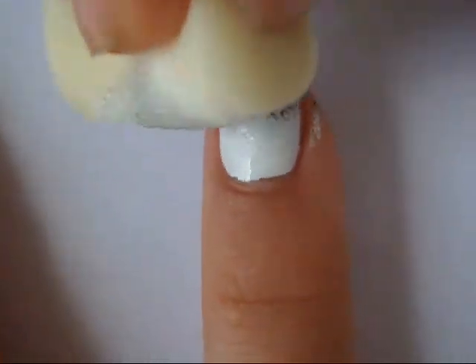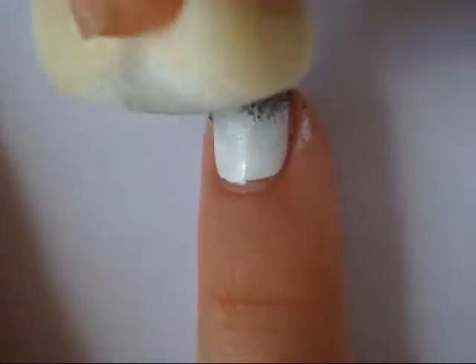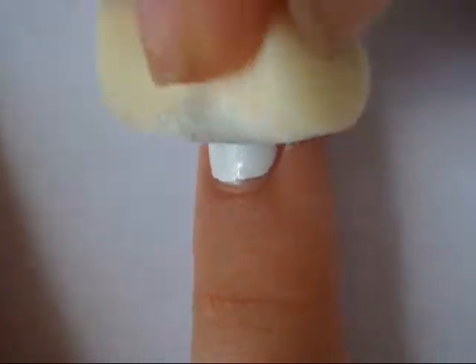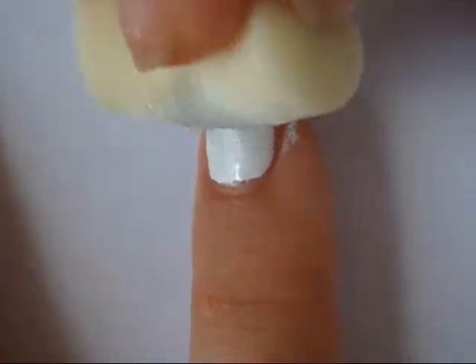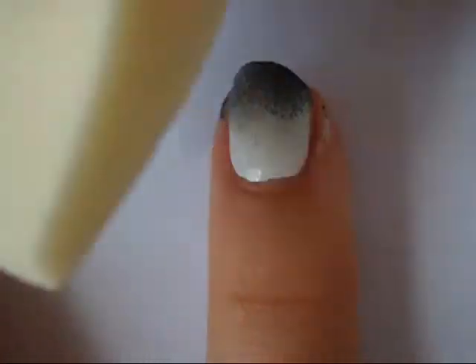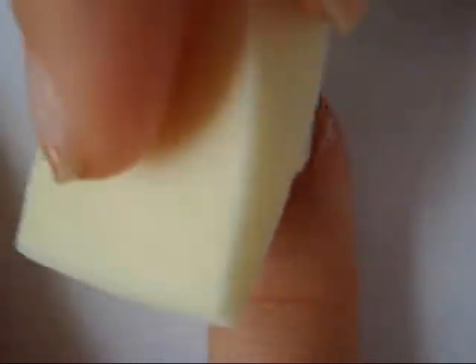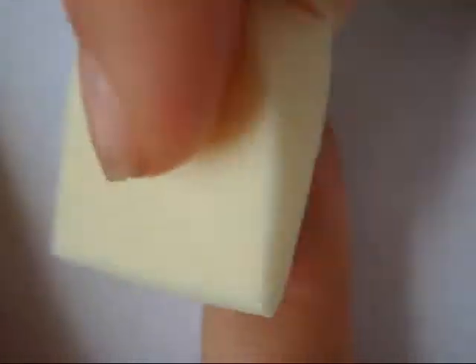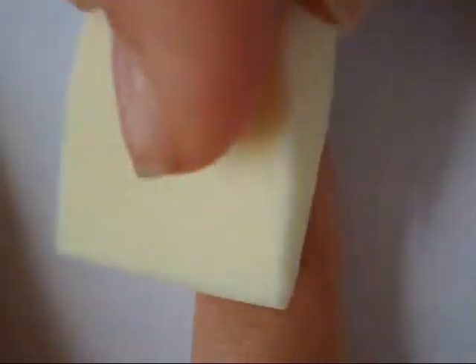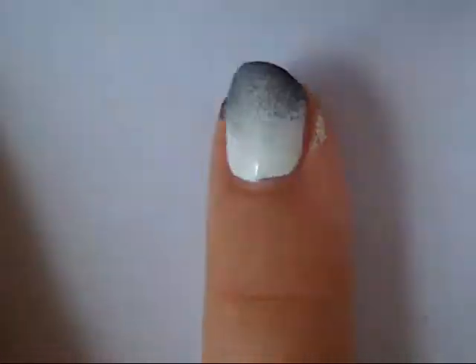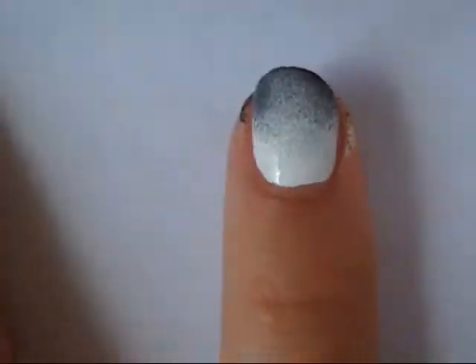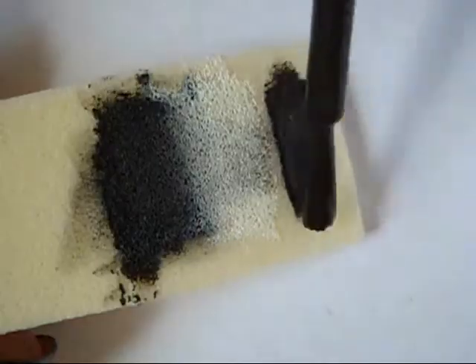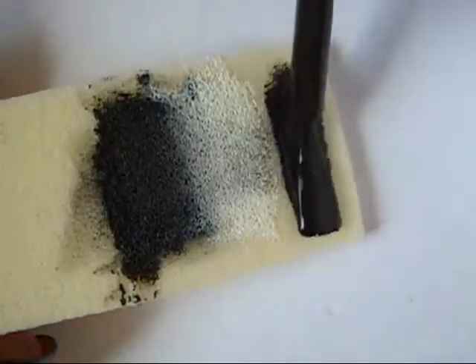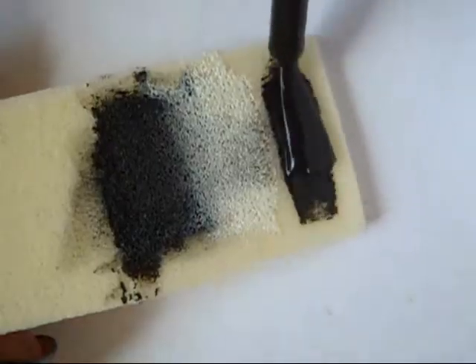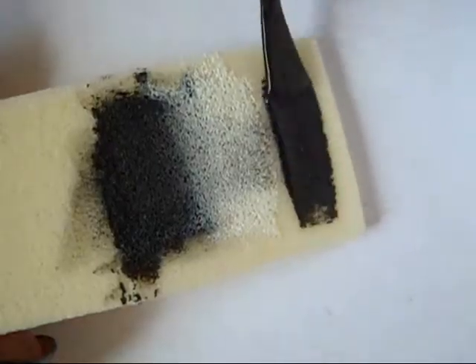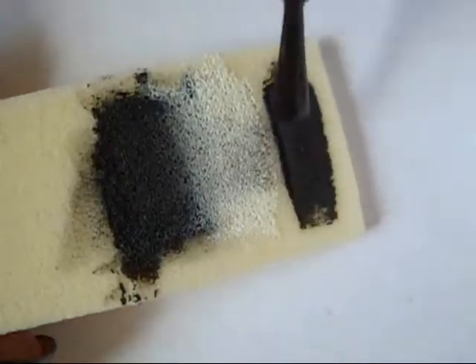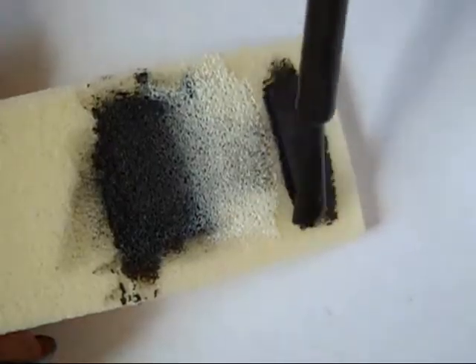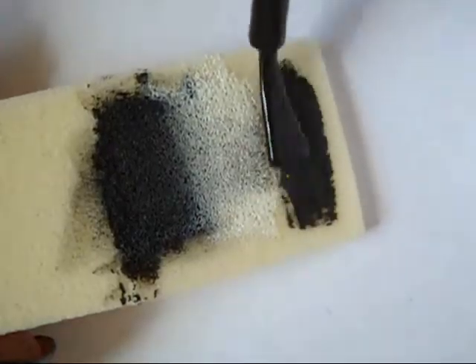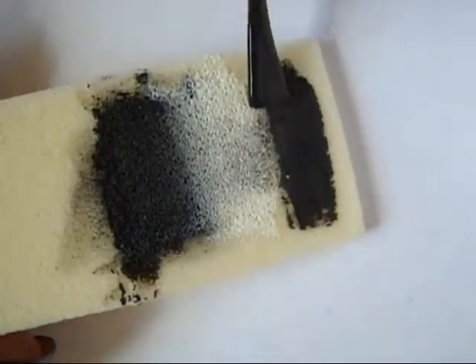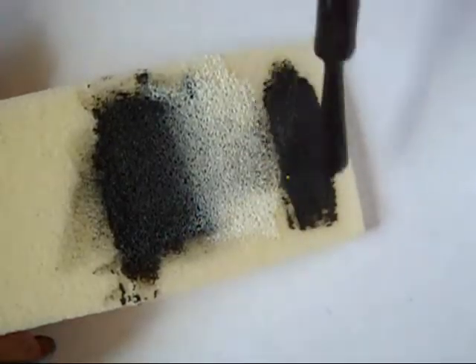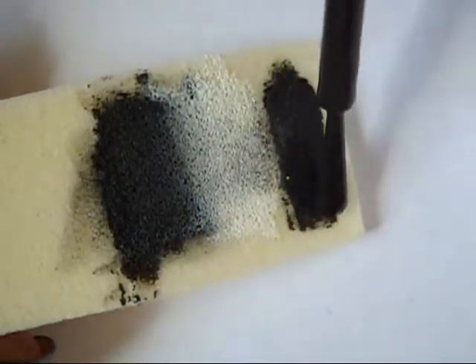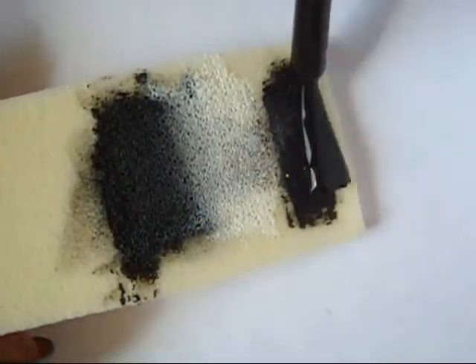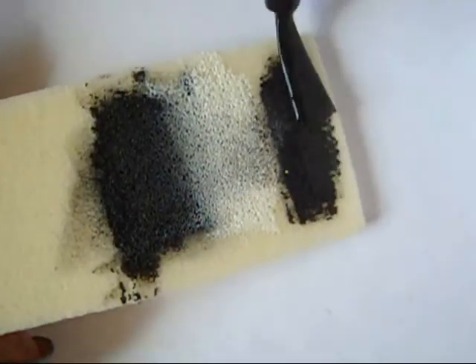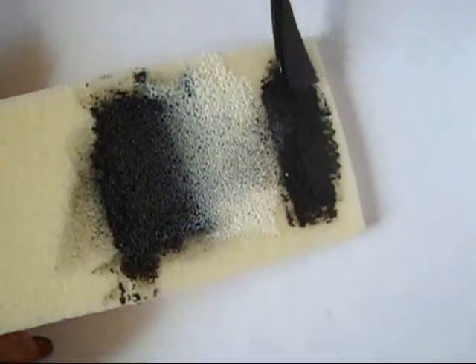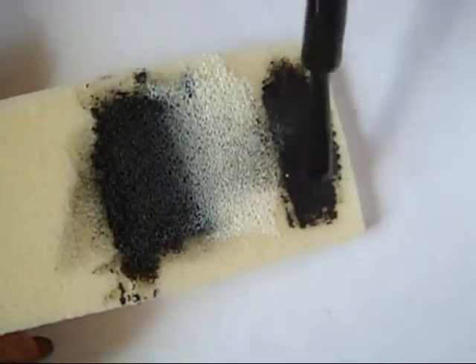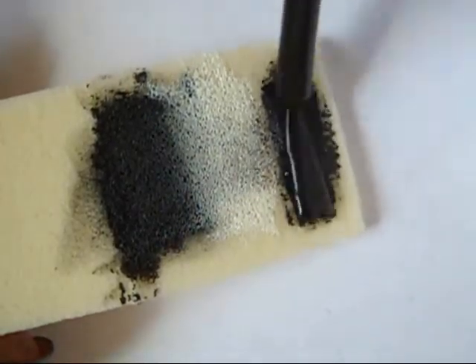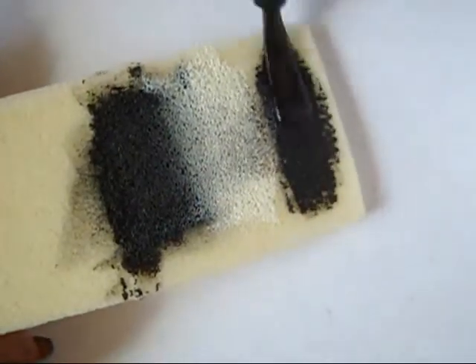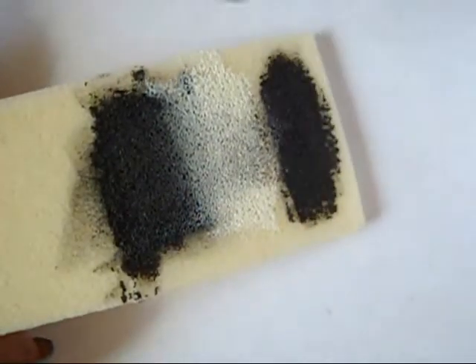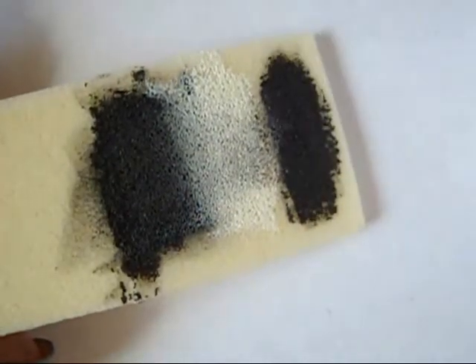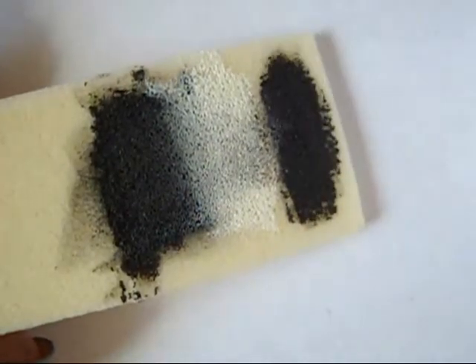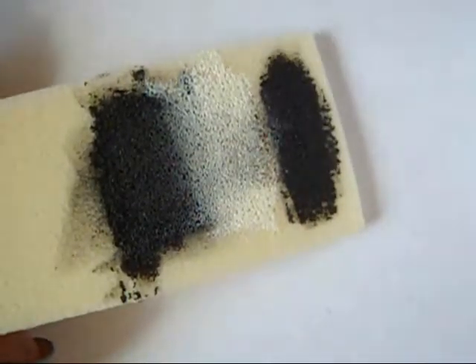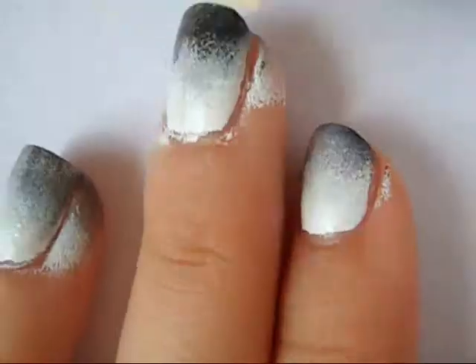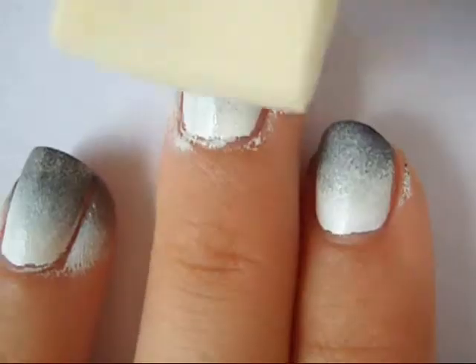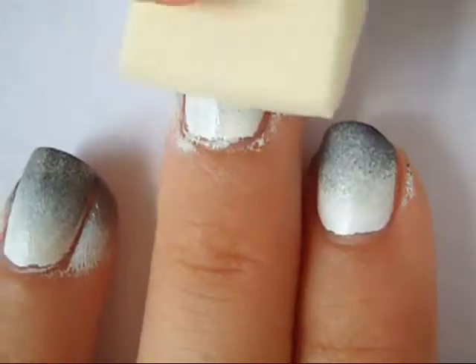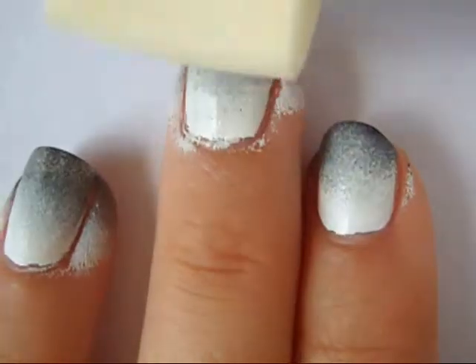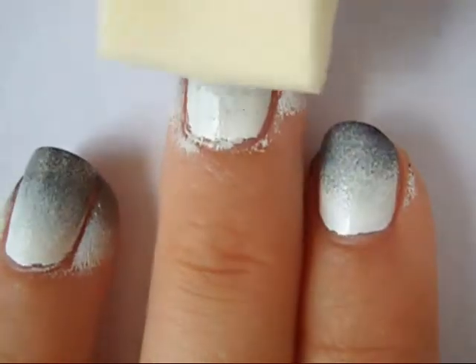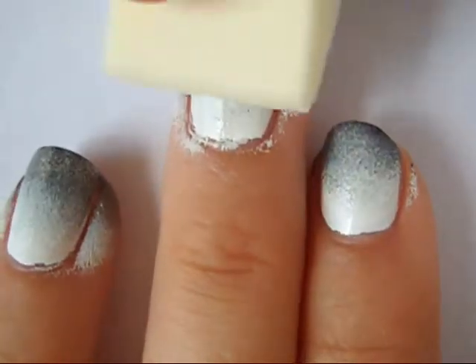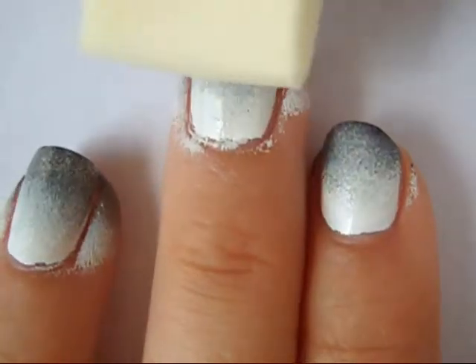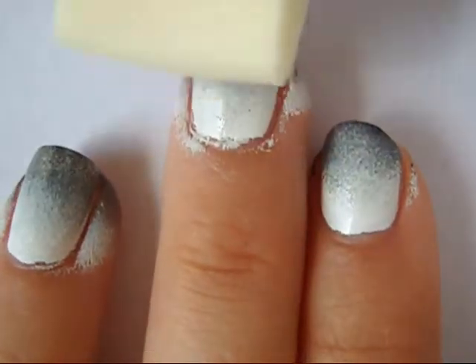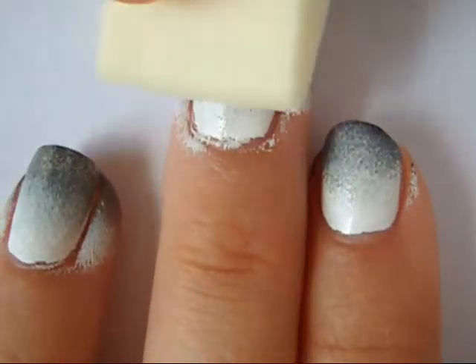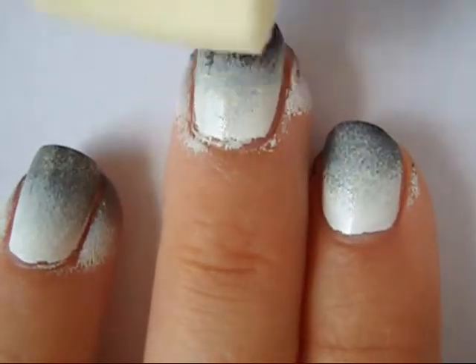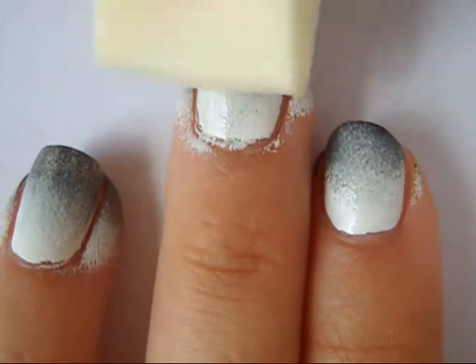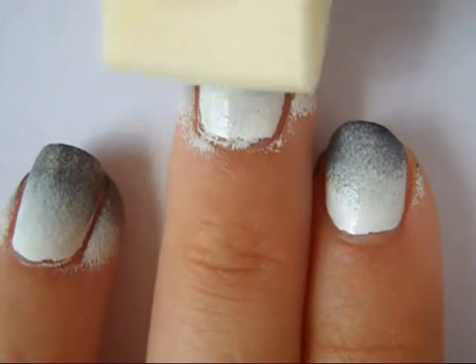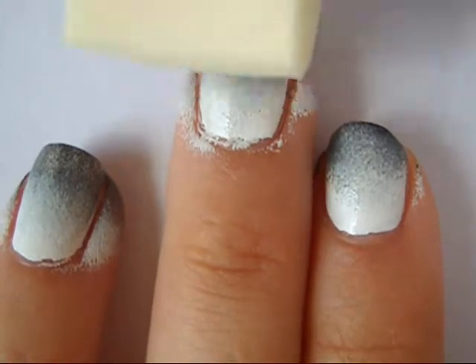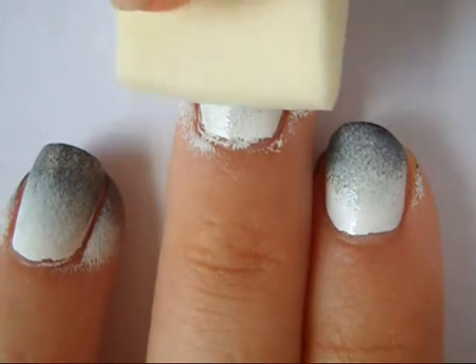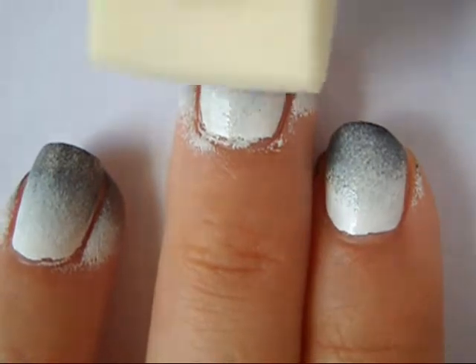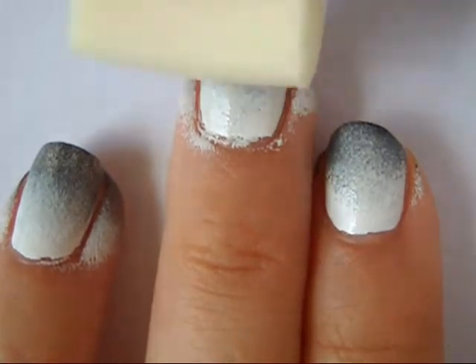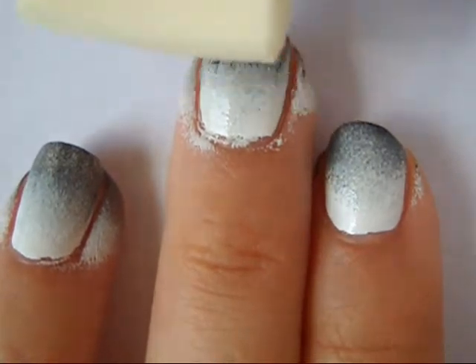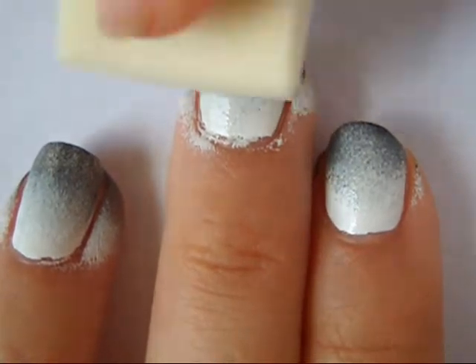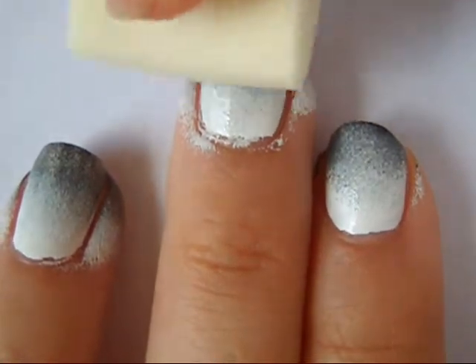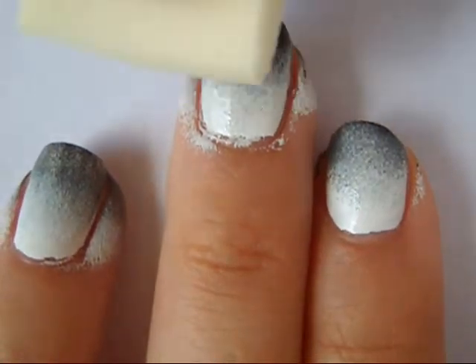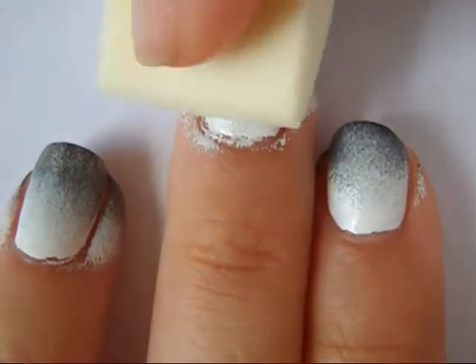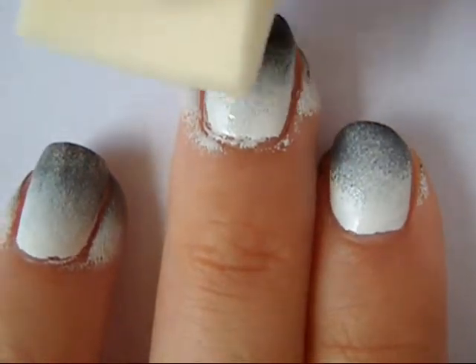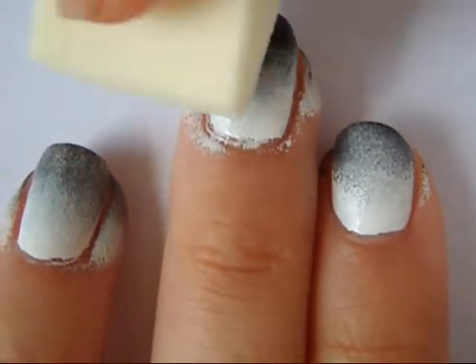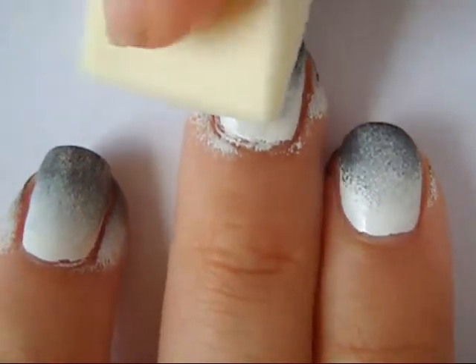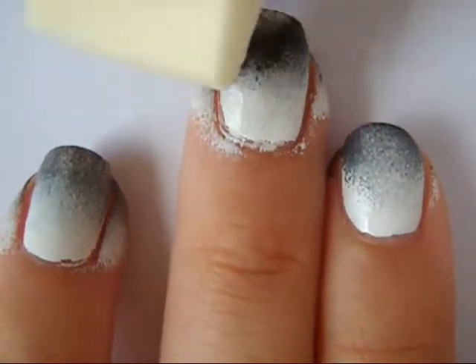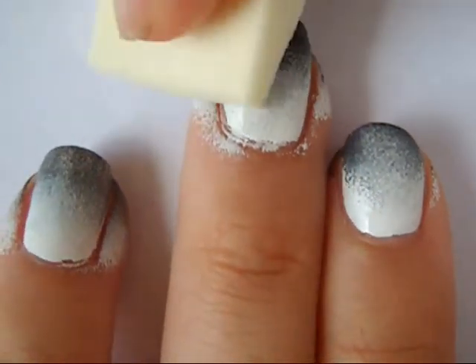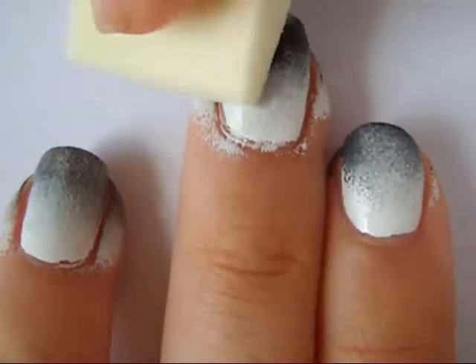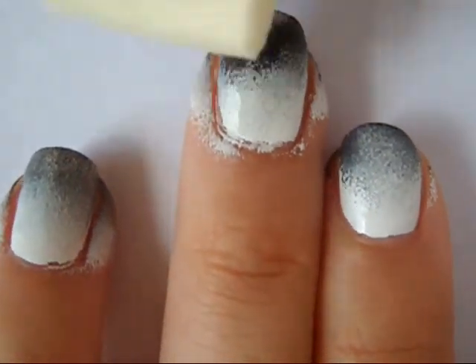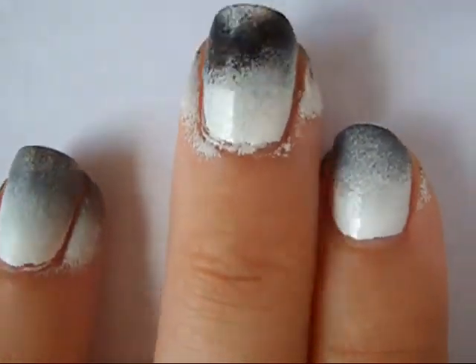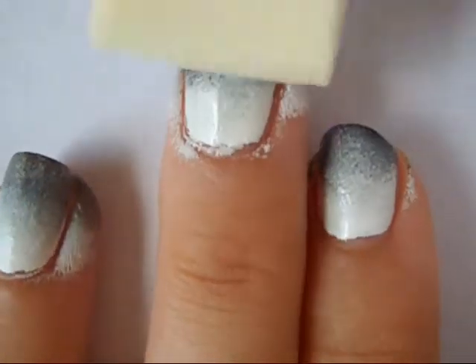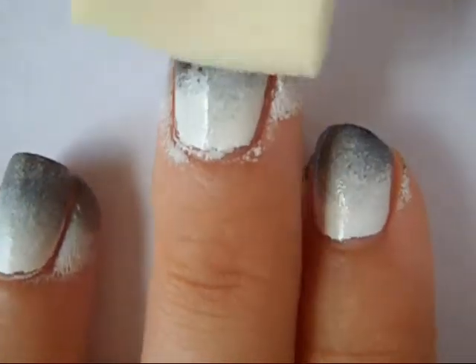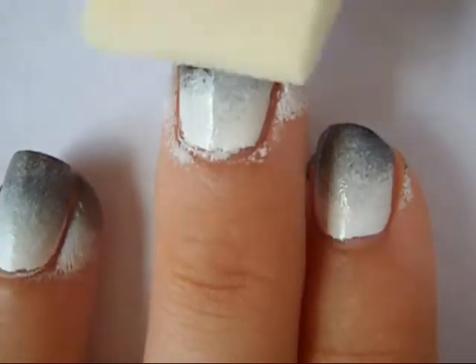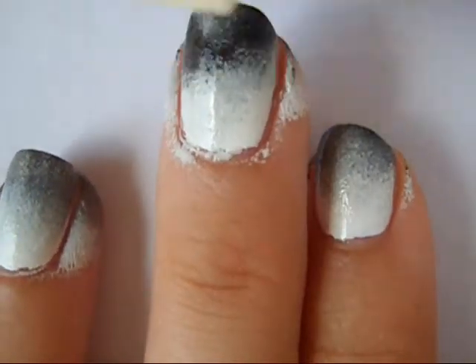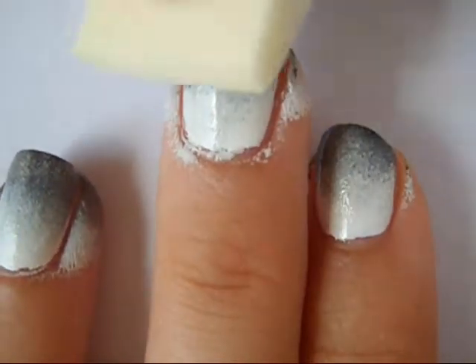Since you want the tip of your nail to be a very opaque black, I recommend painting a little bit of black on the sponge and just stippling it on the tip of your nail.